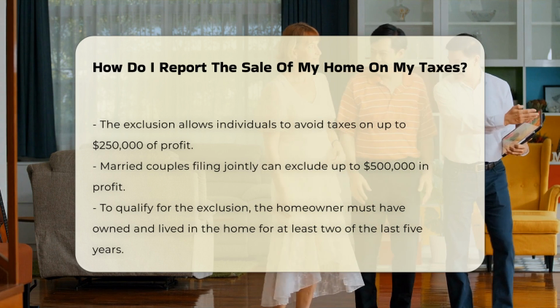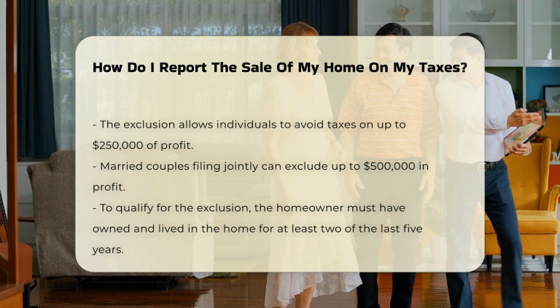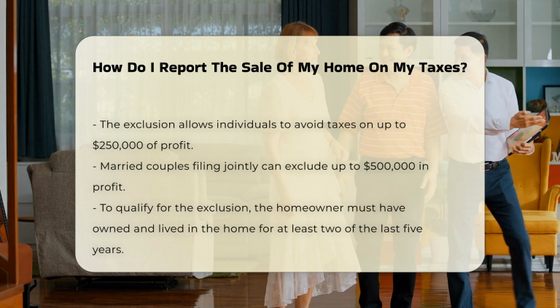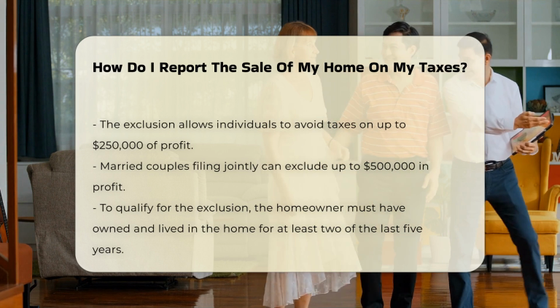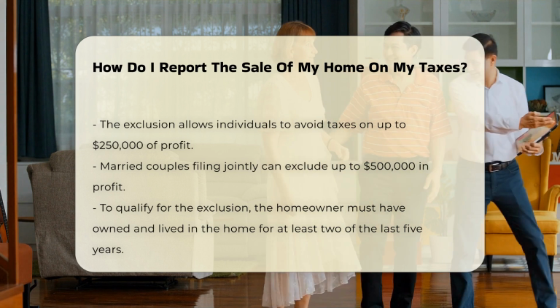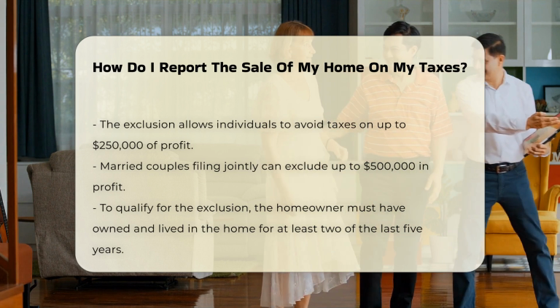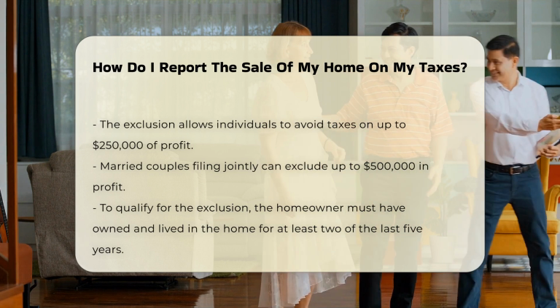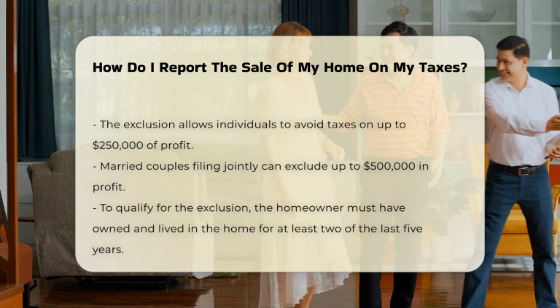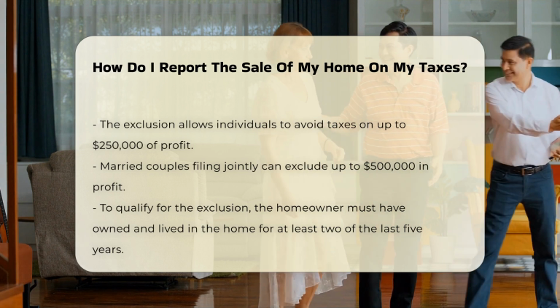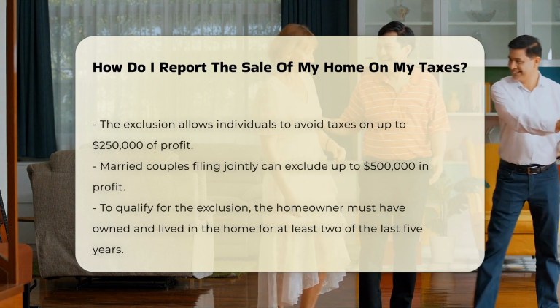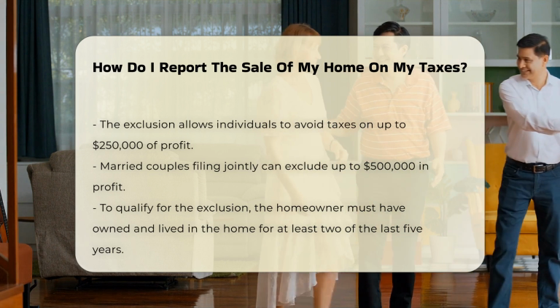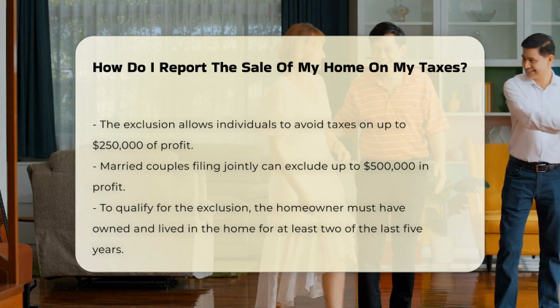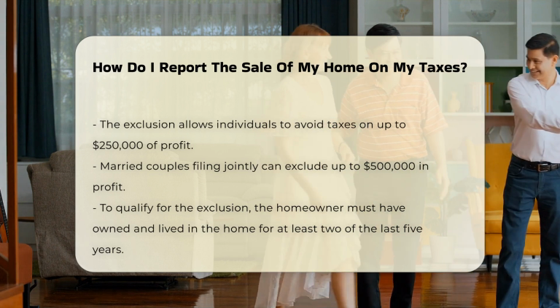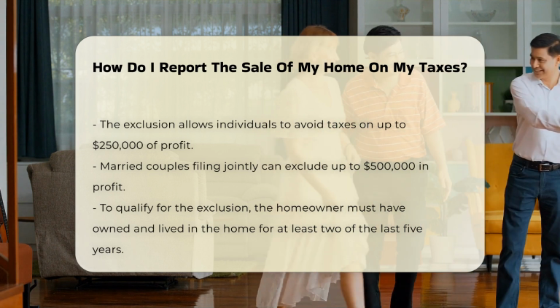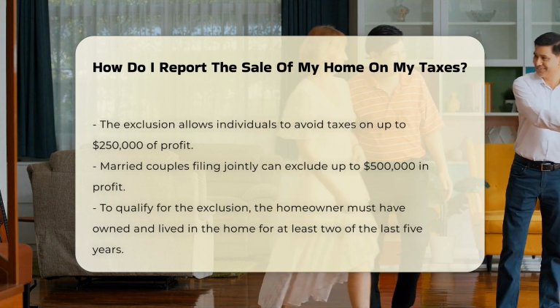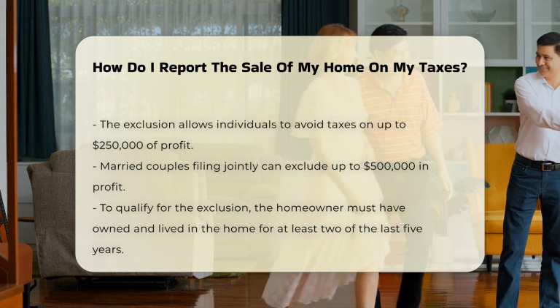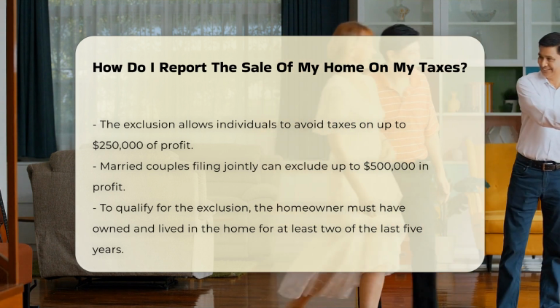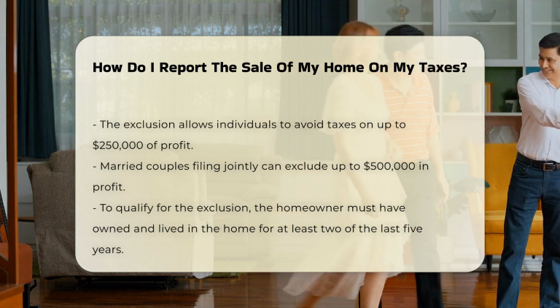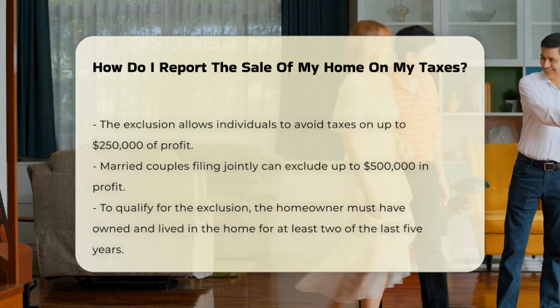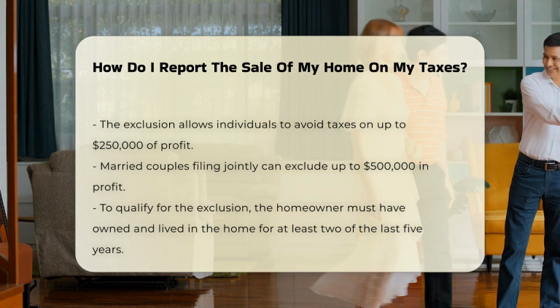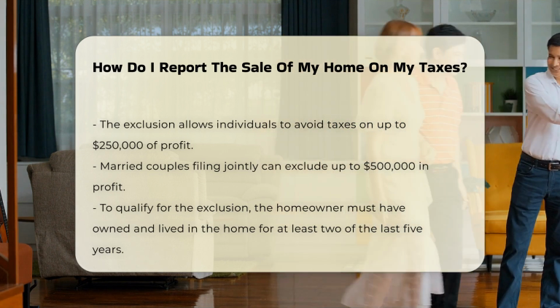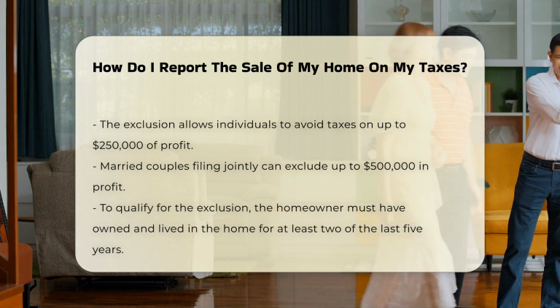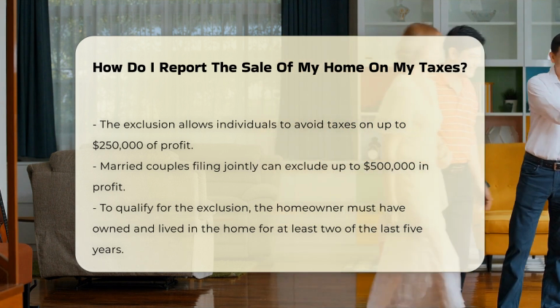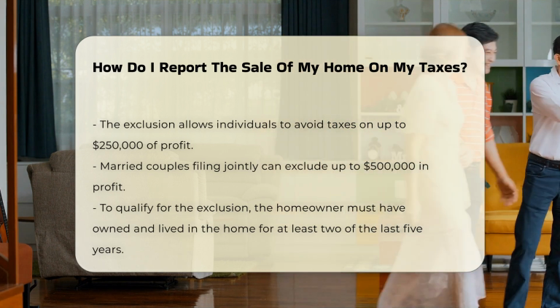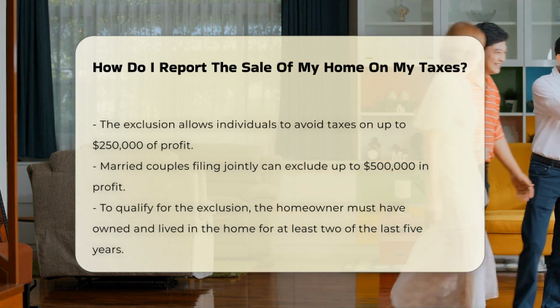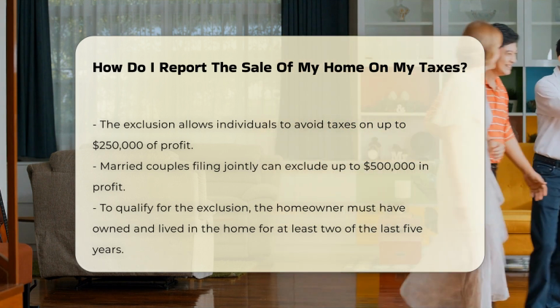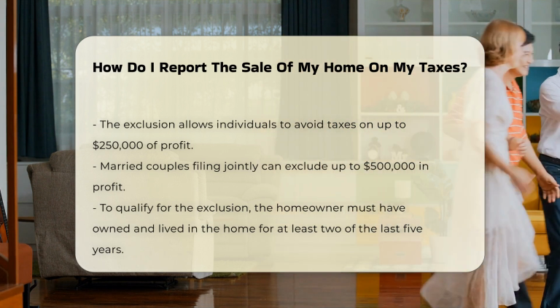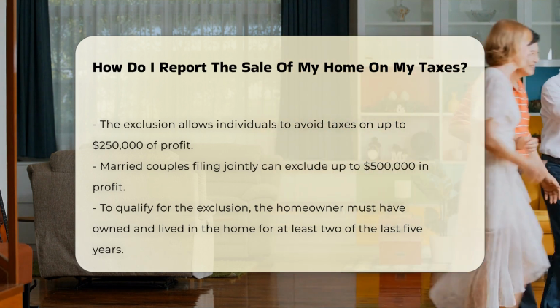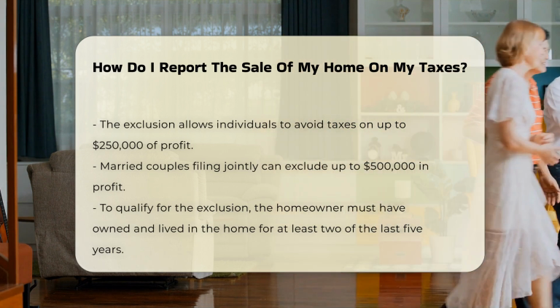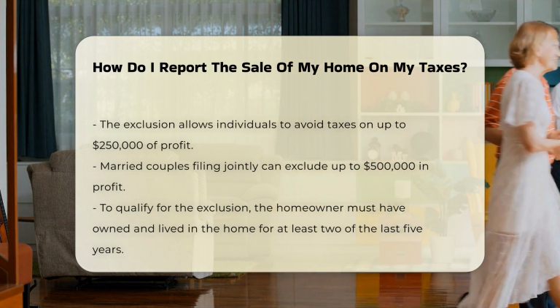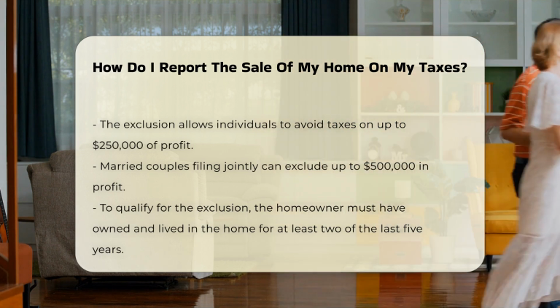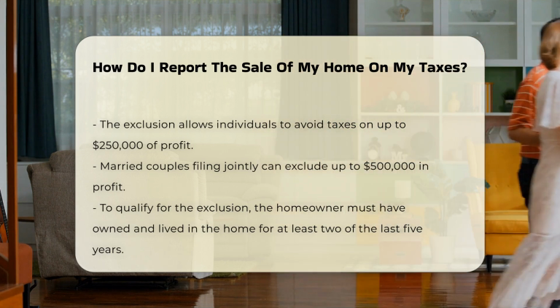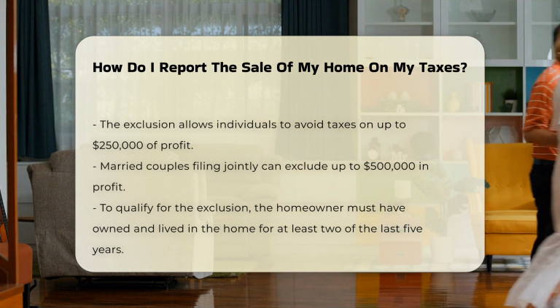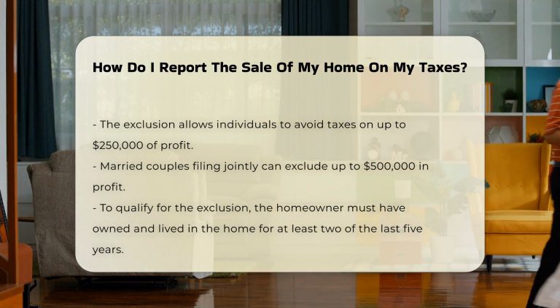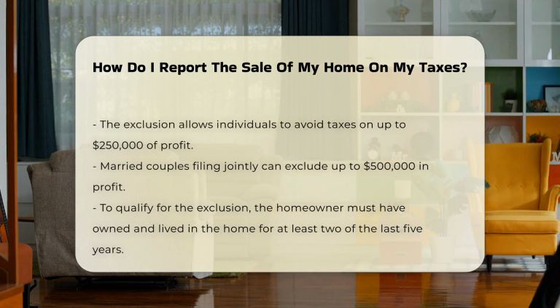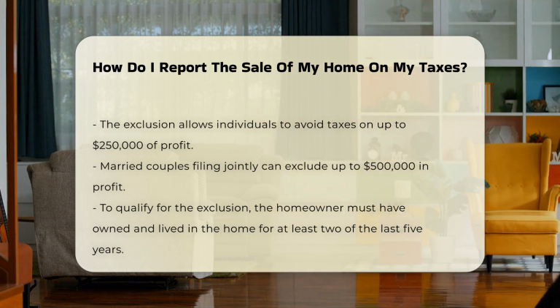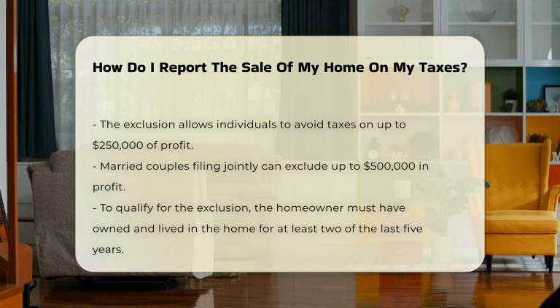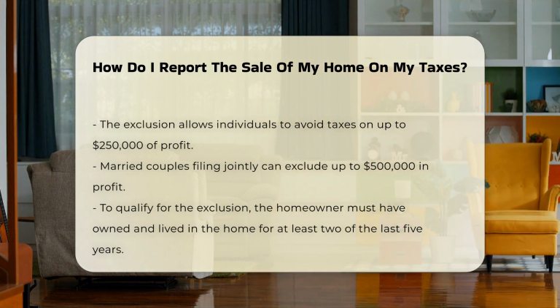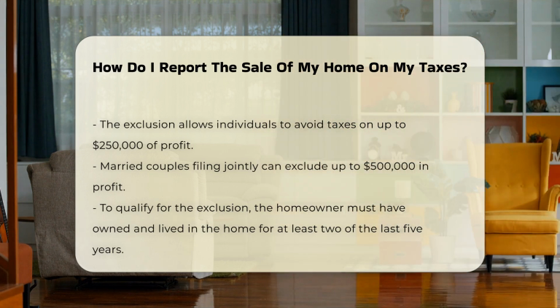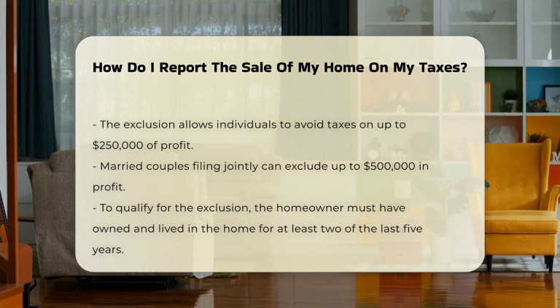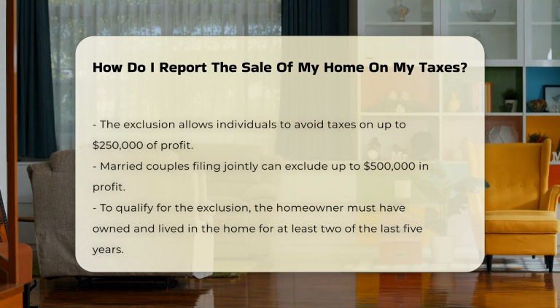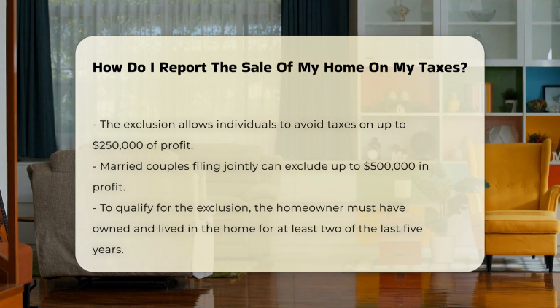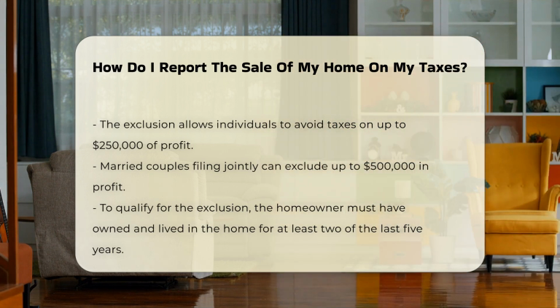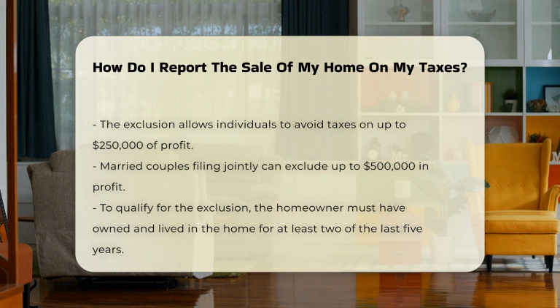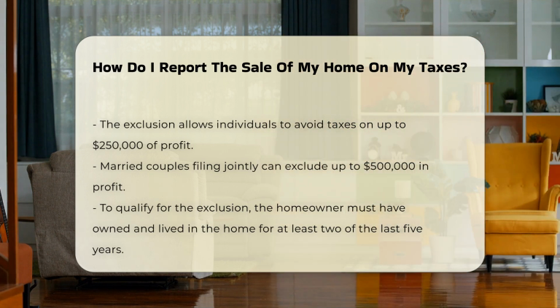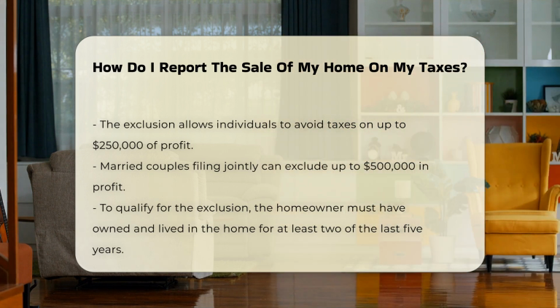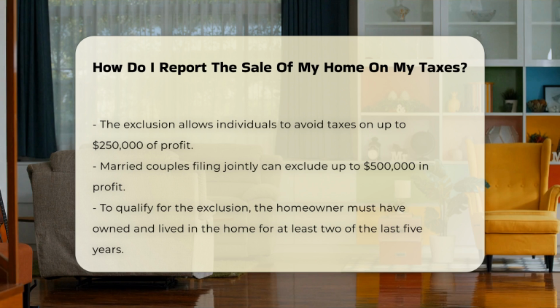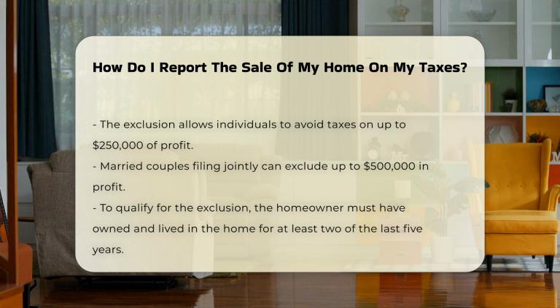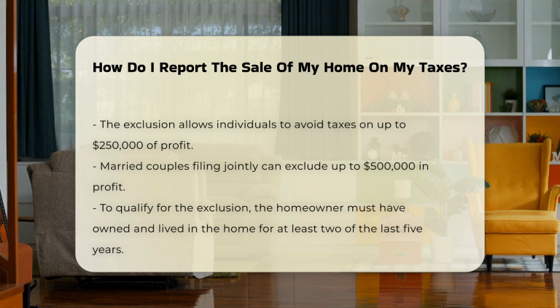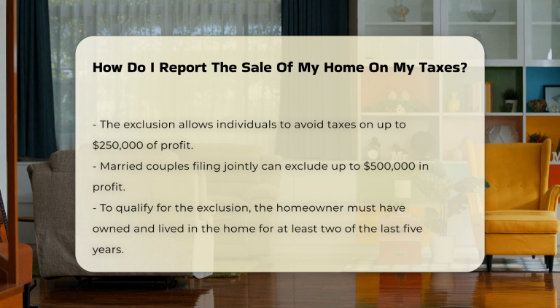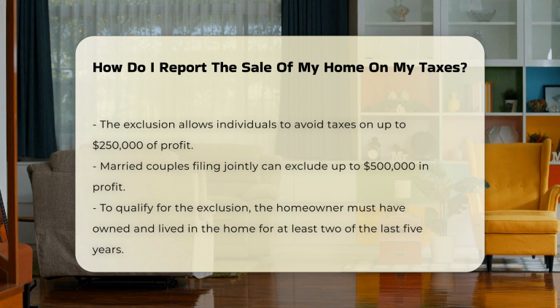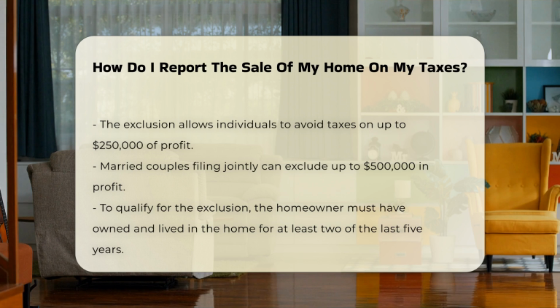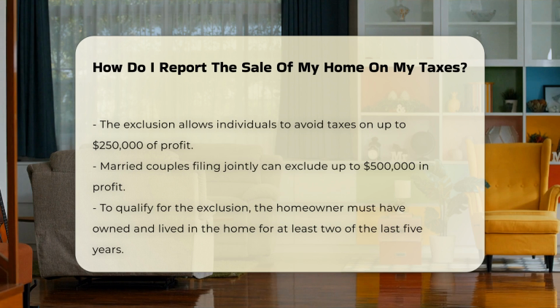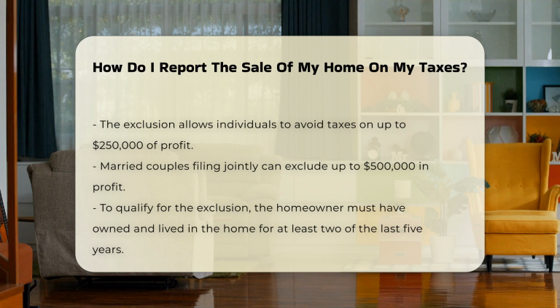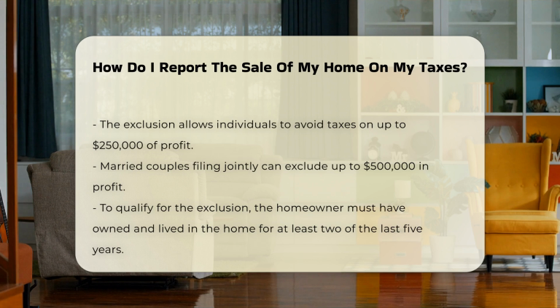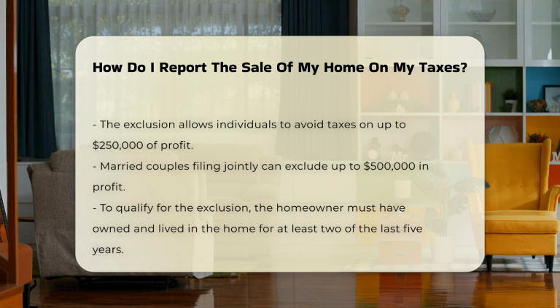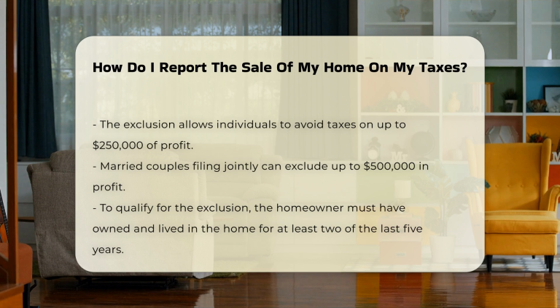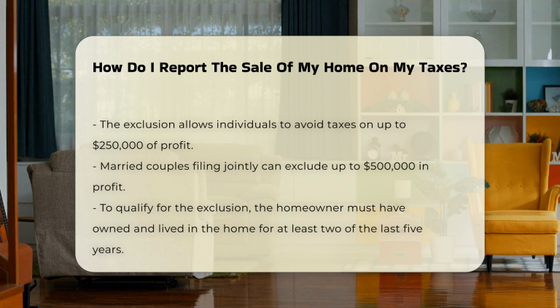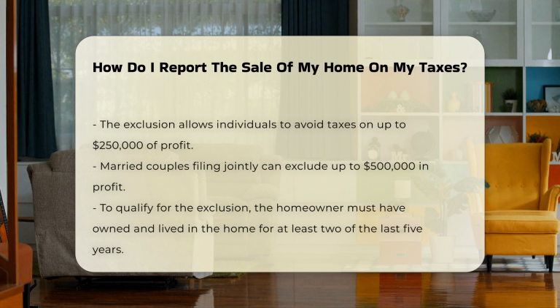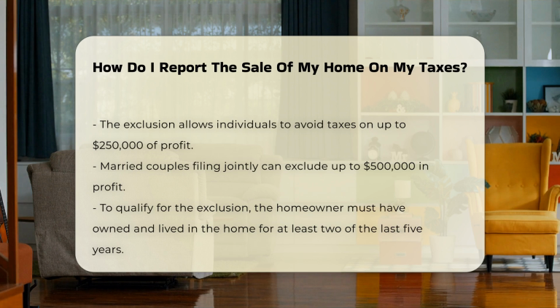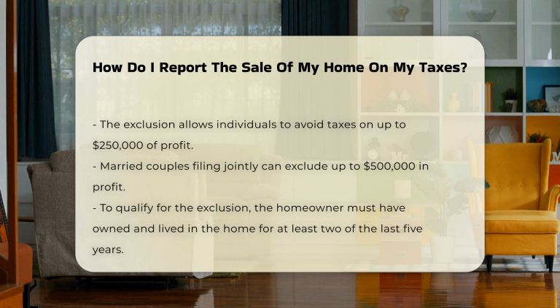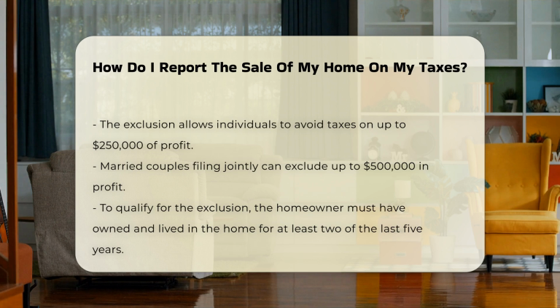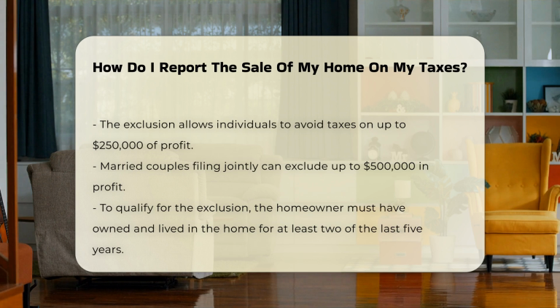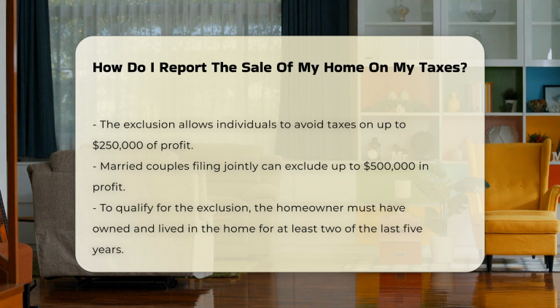To qualify for this exclusion, you must have owned and lived in the home for at least two of the last five years before the sale.